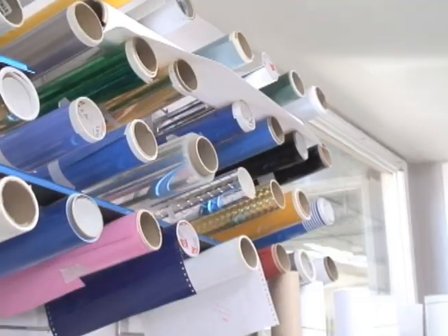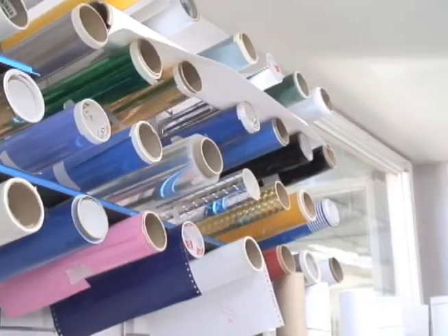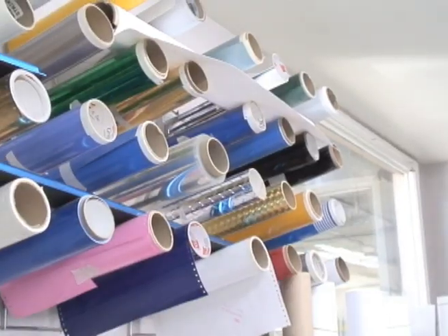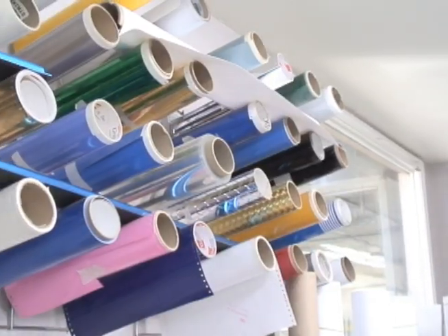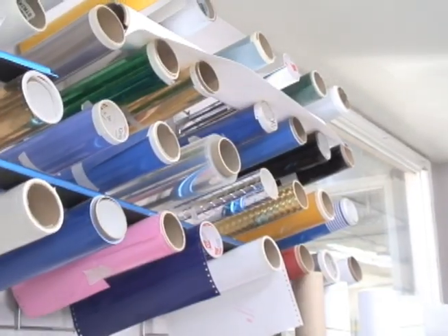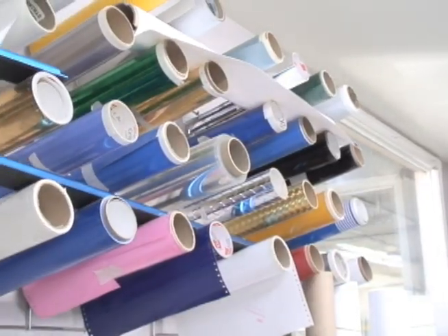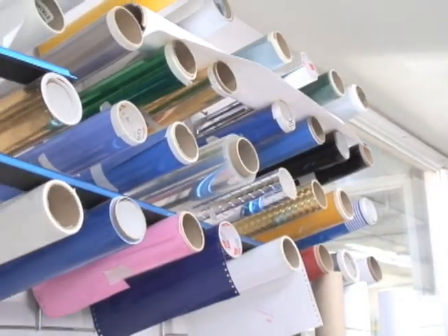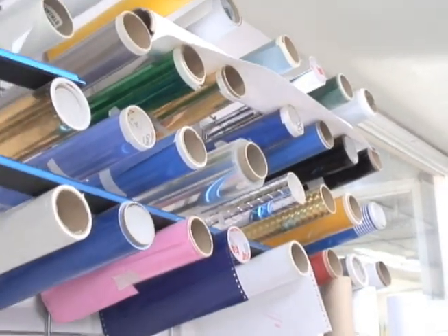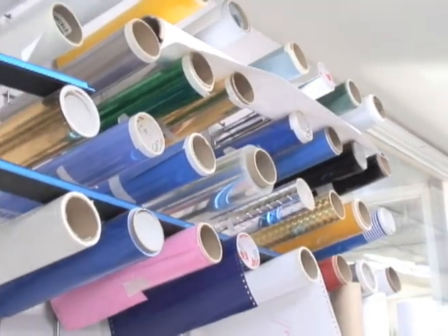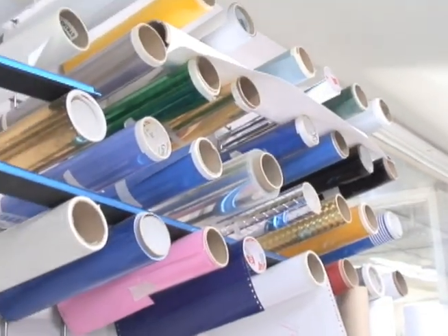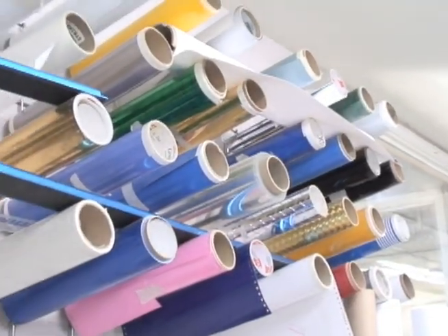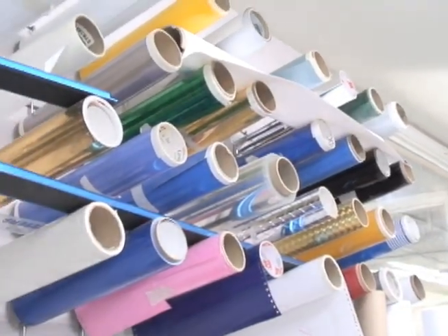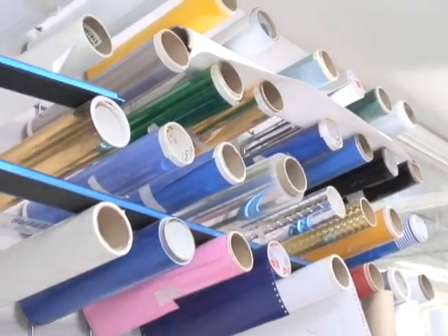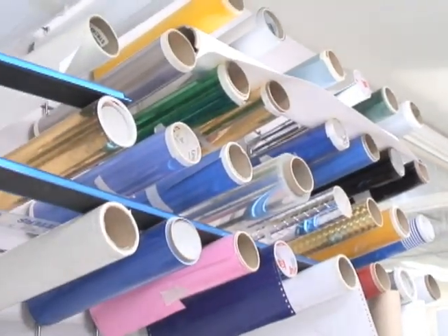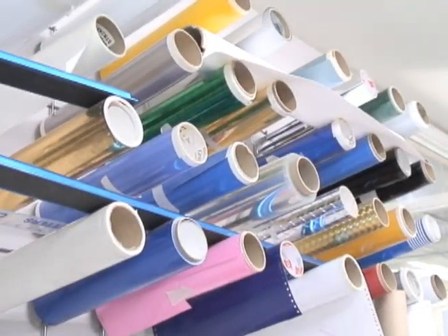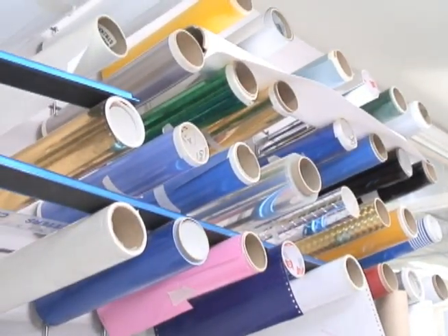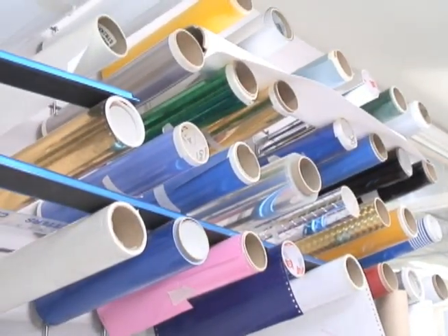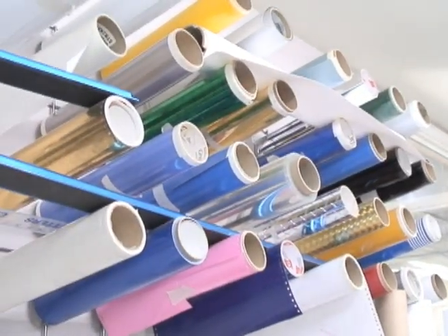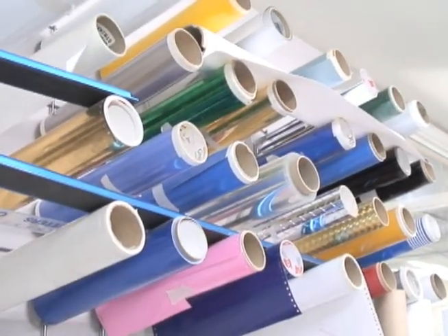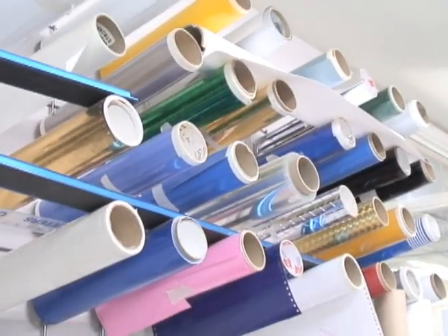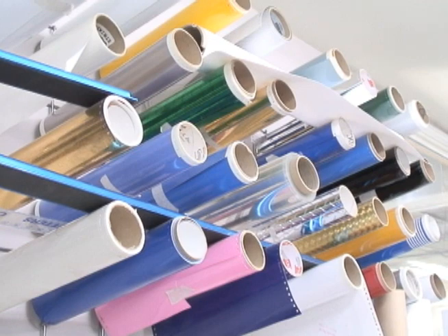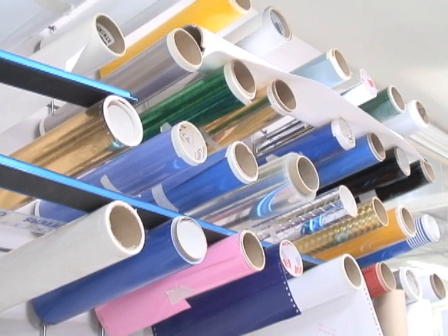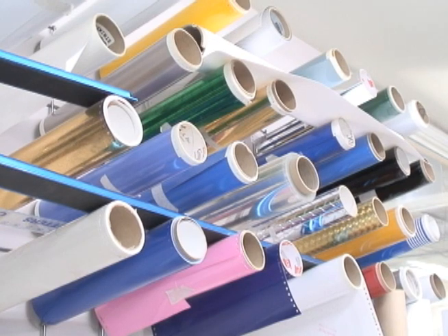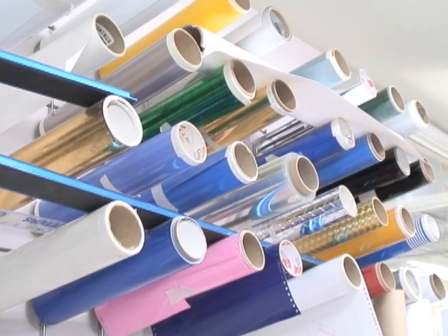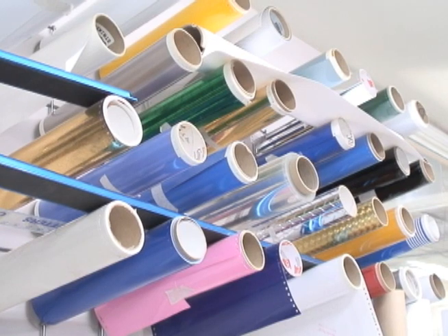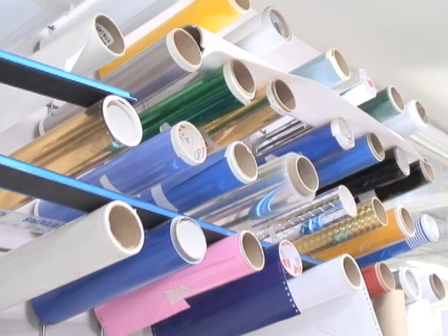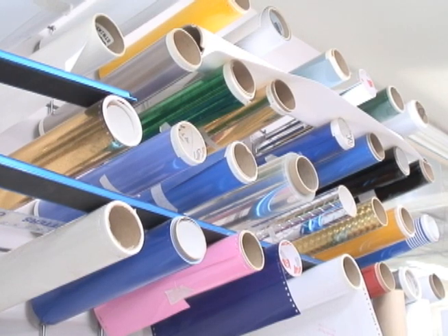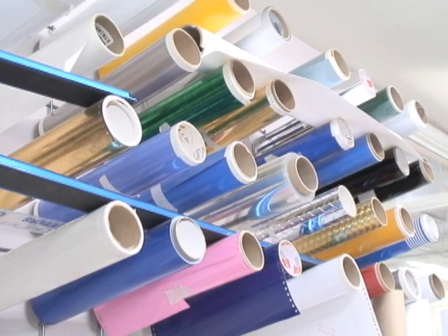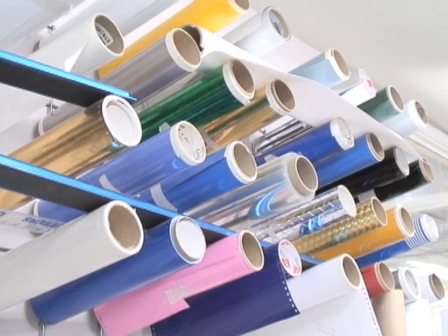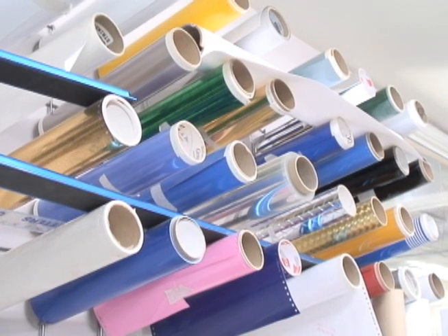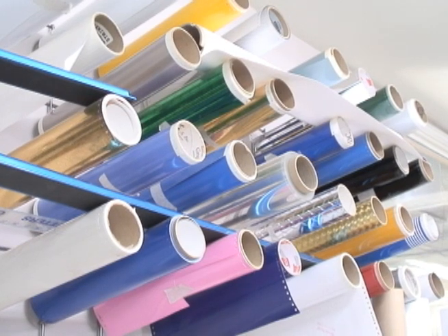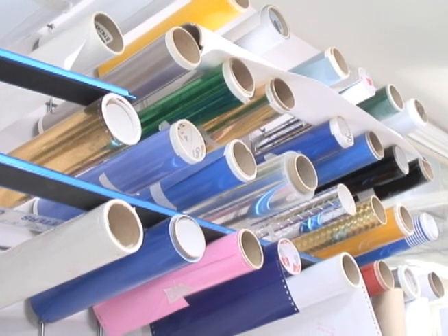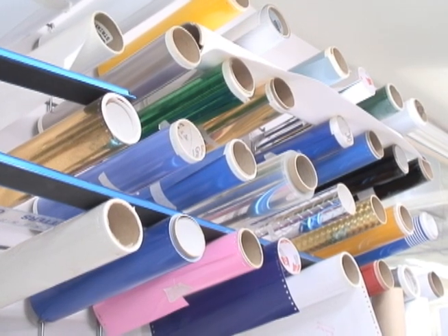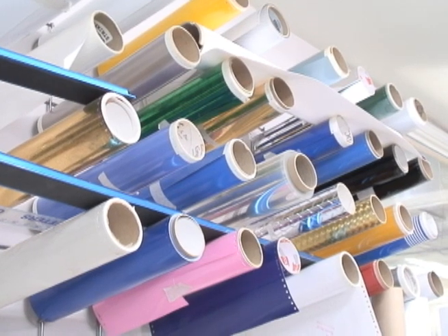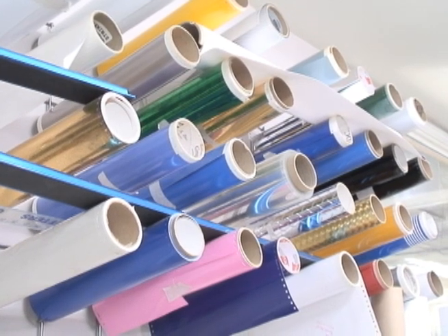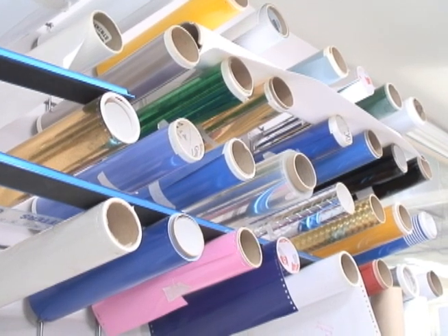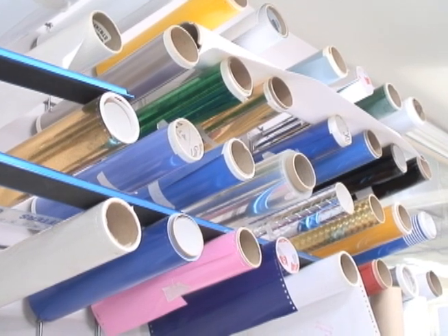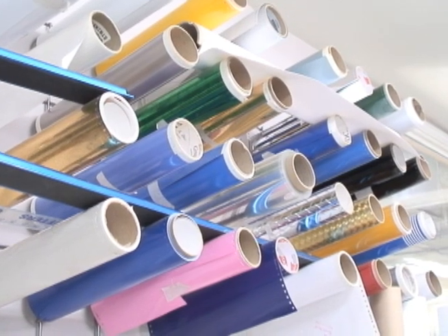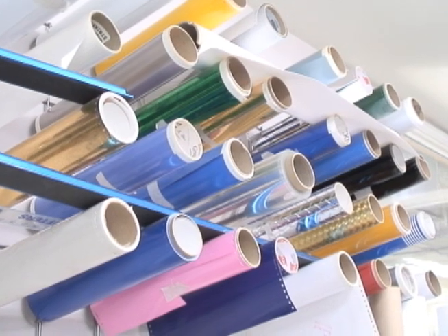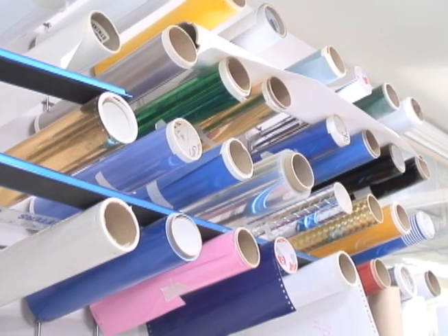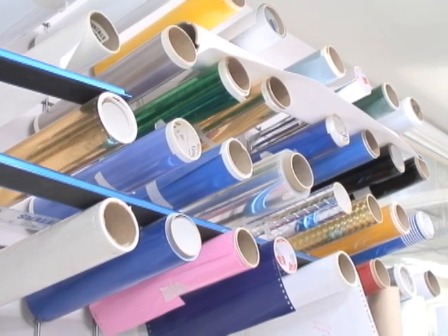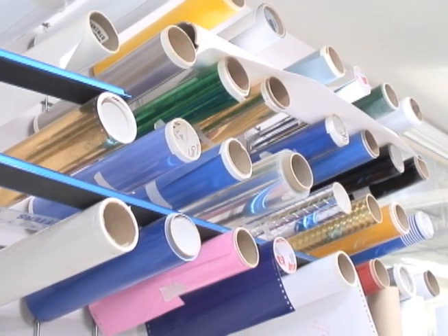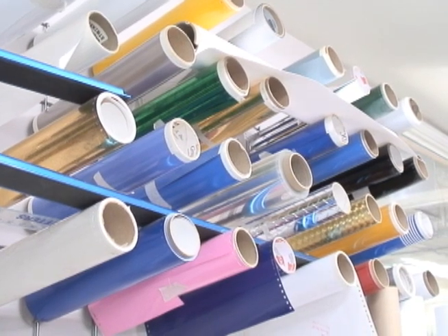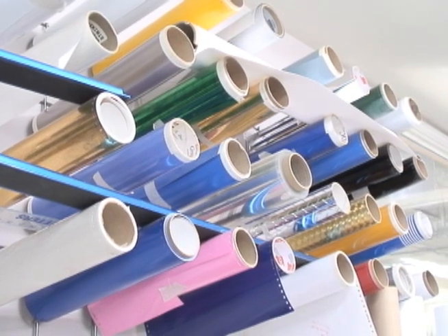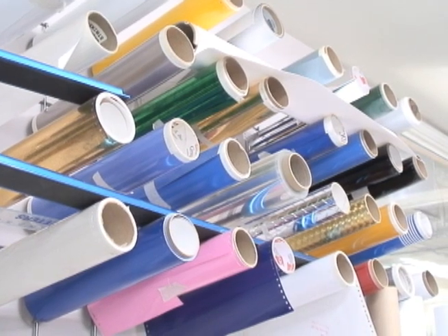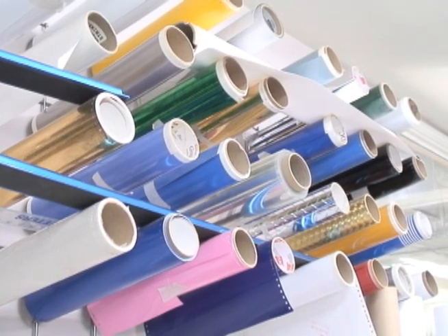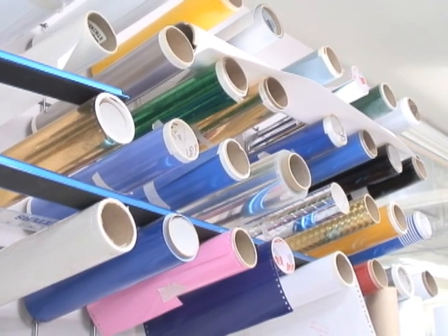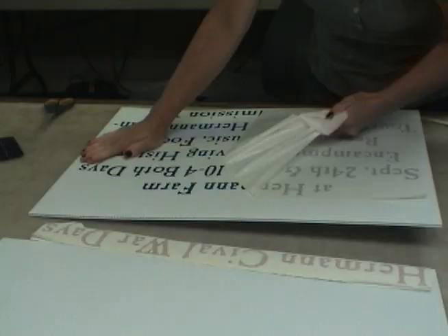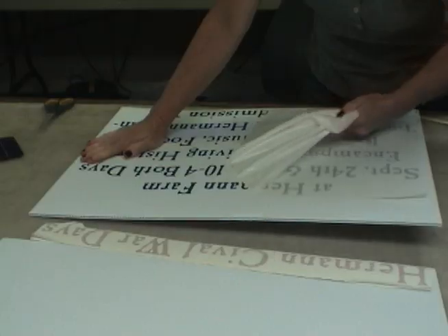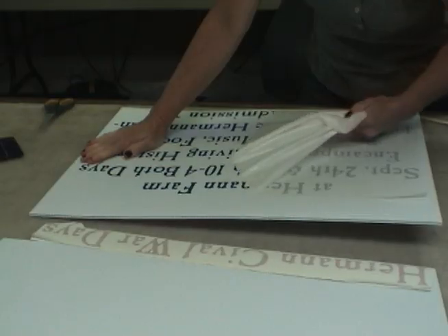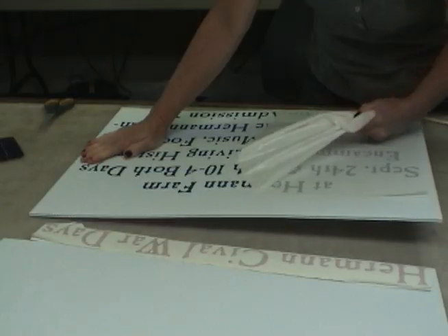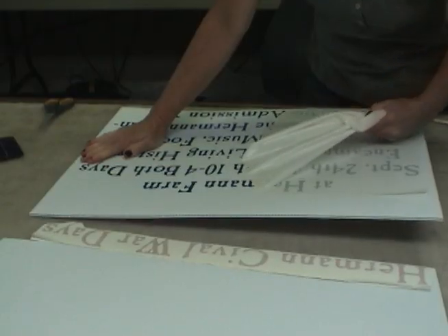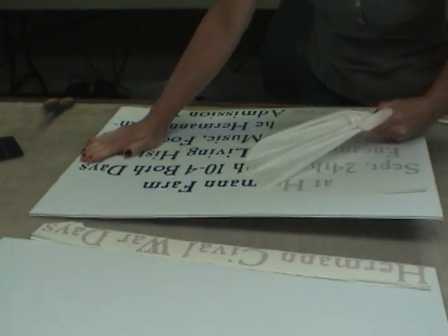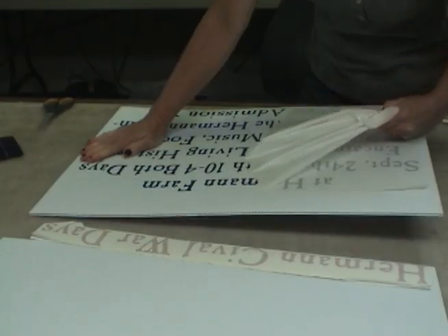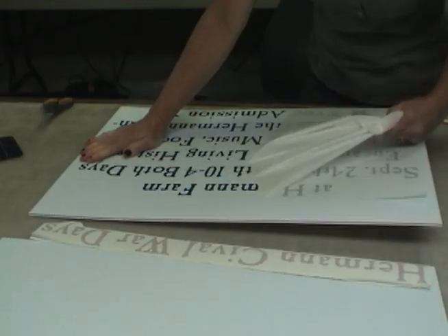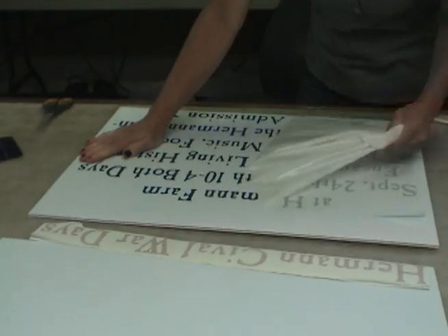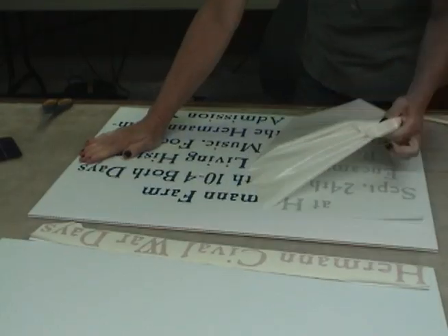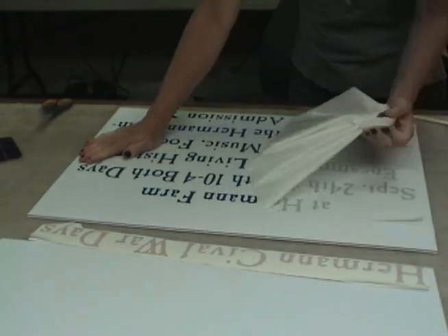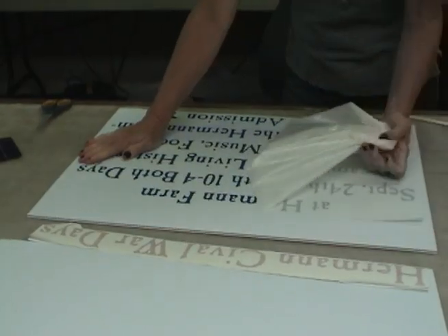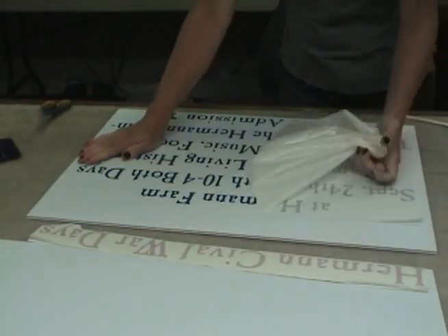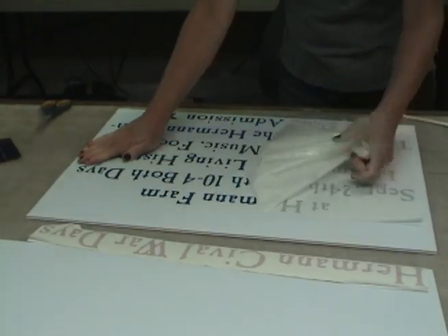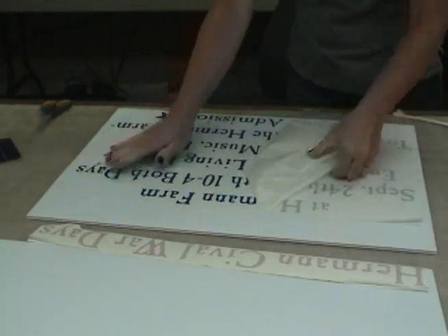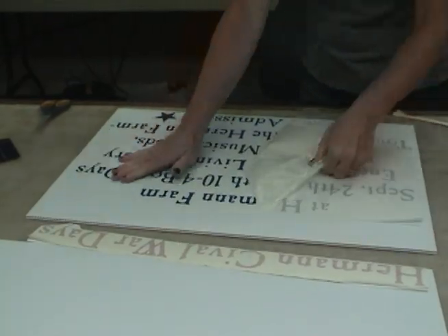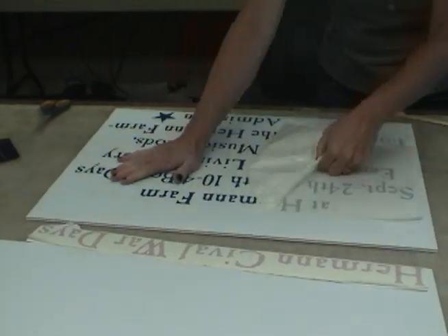I have most of the people in town's logos, so they just give us a call and I can get it done really quick for them.